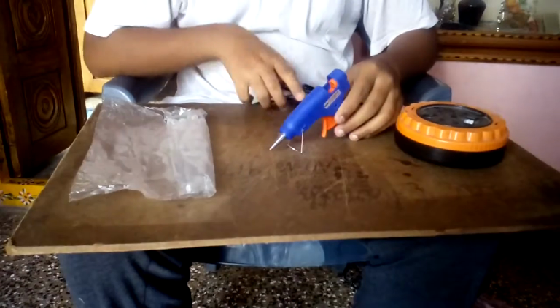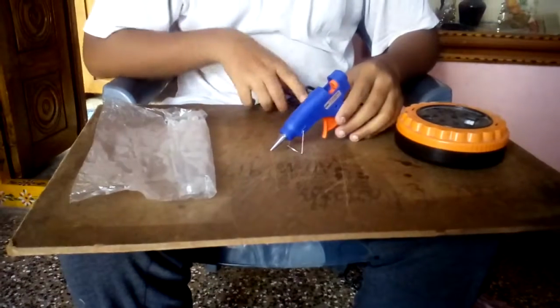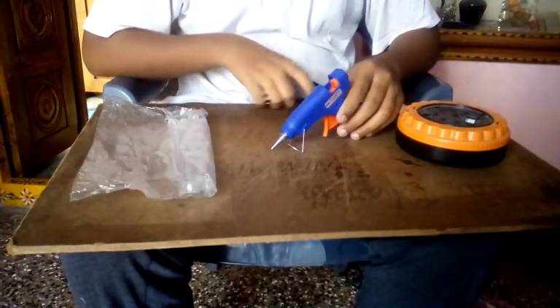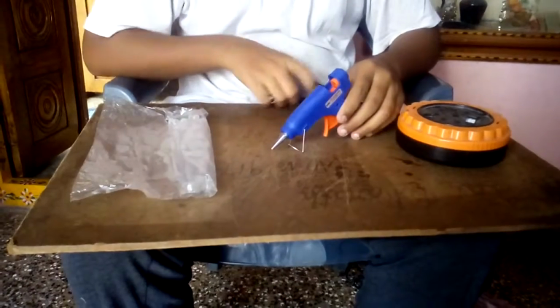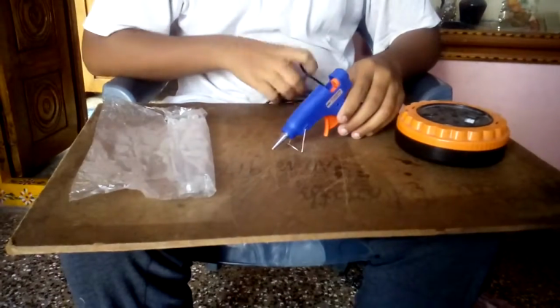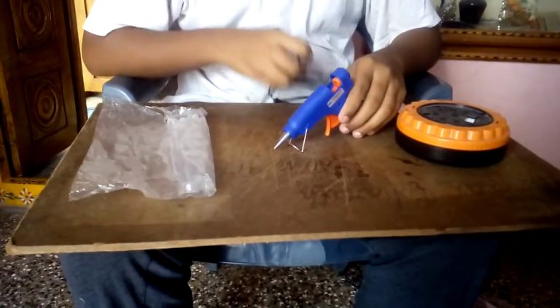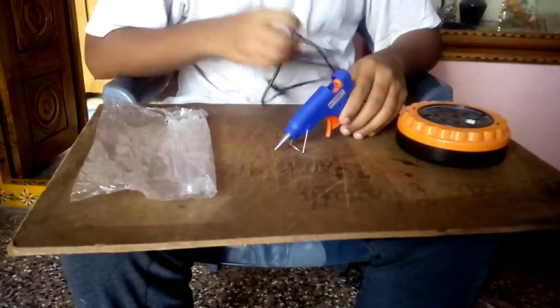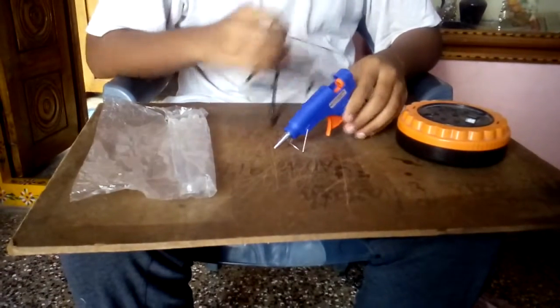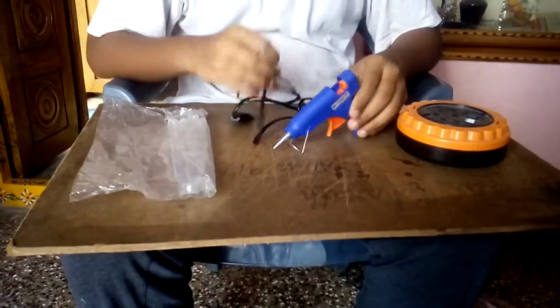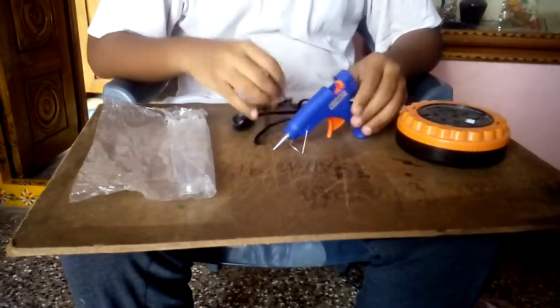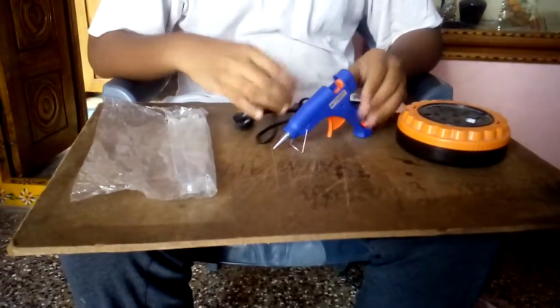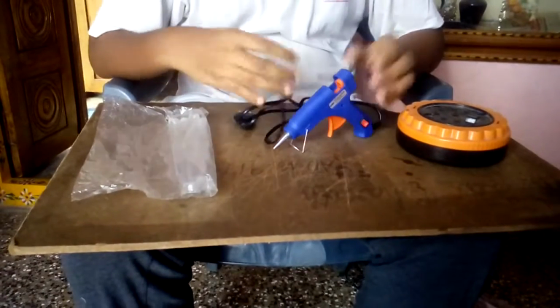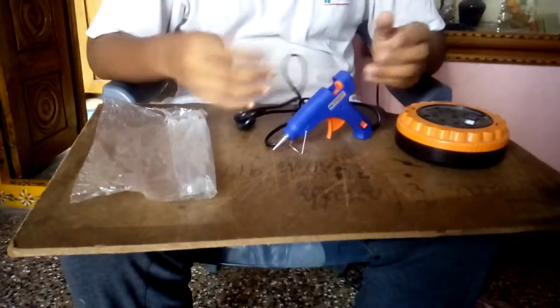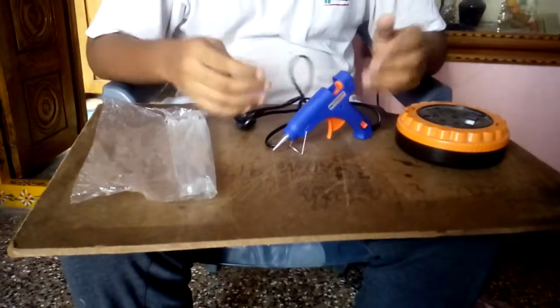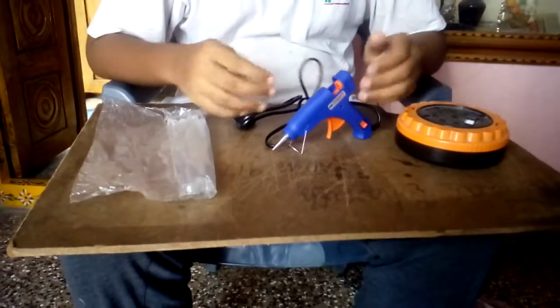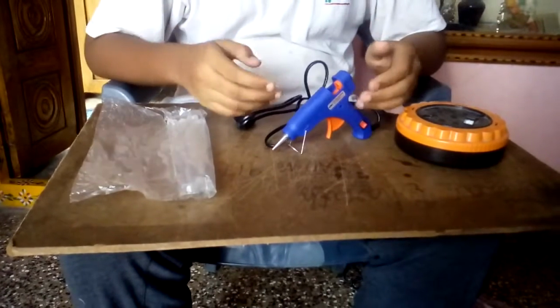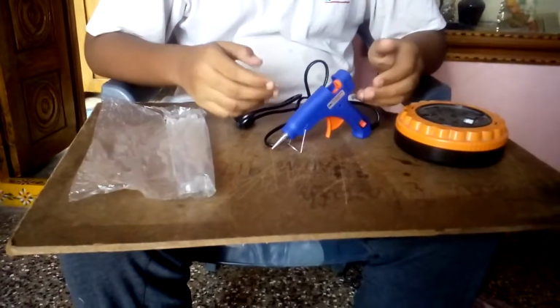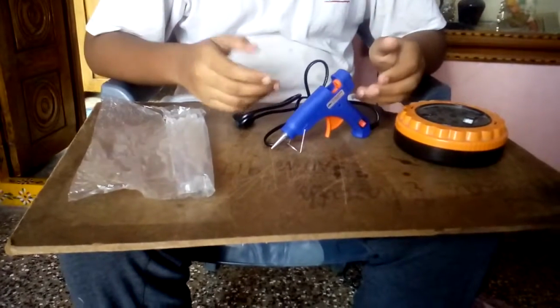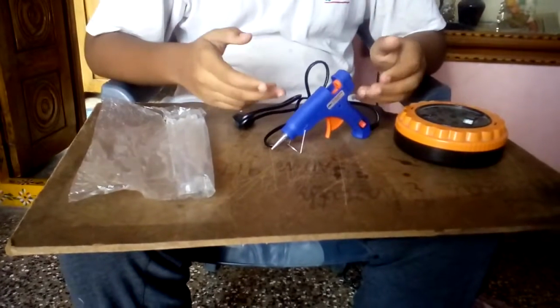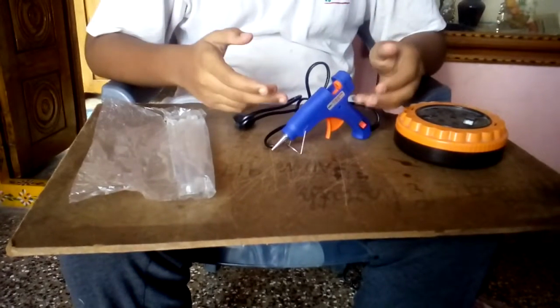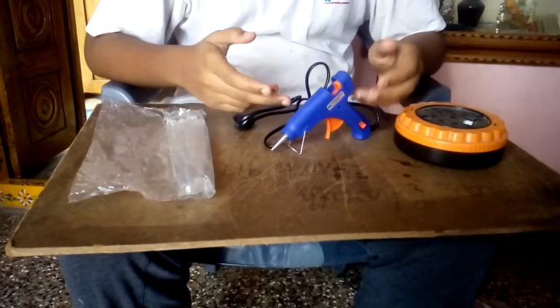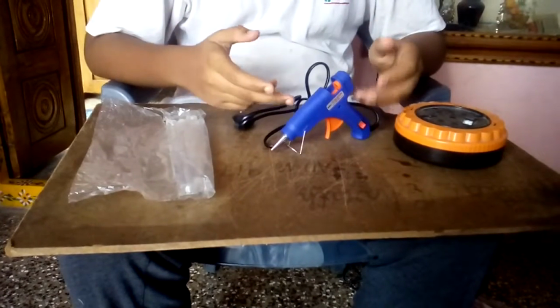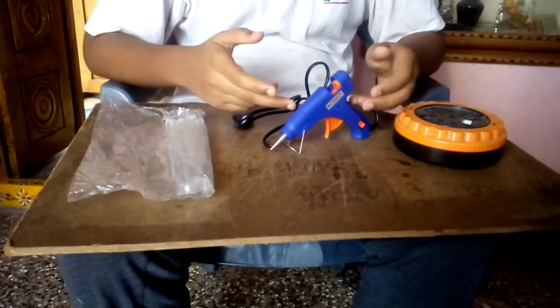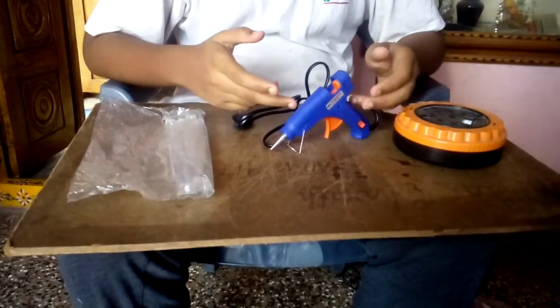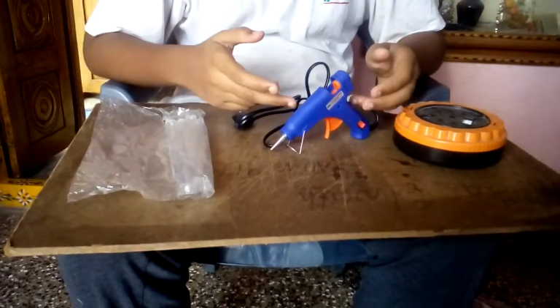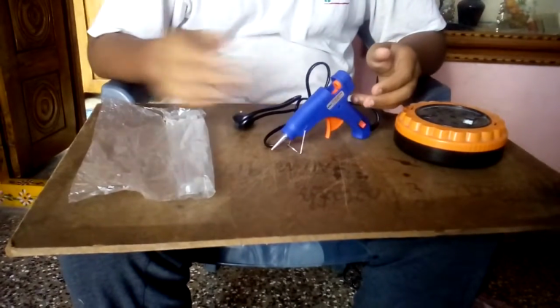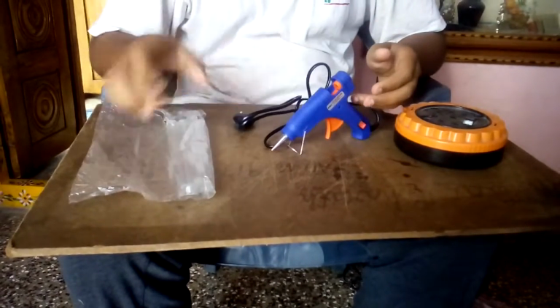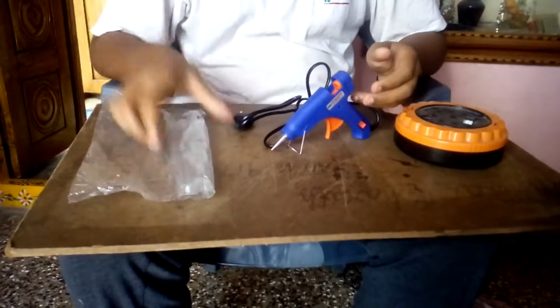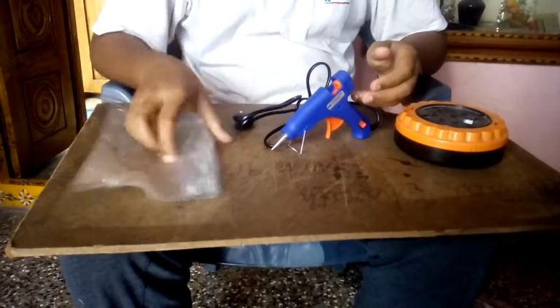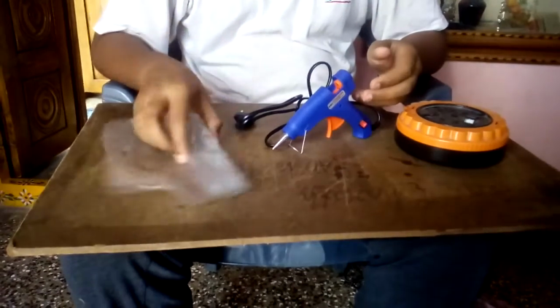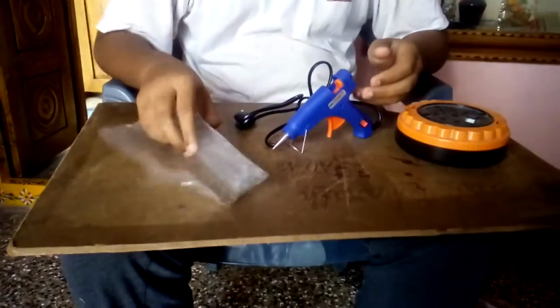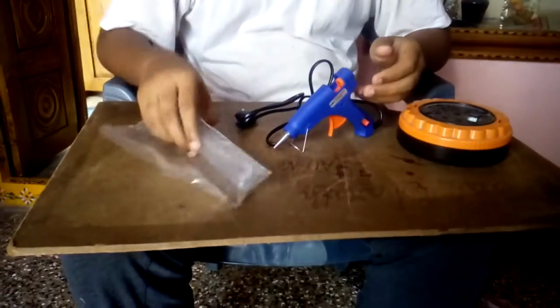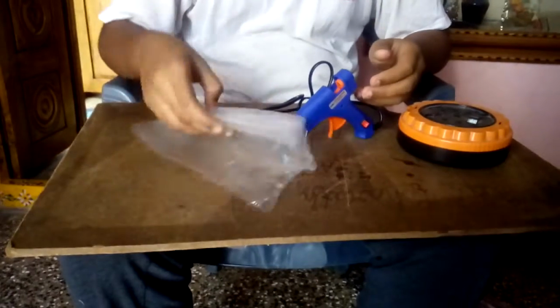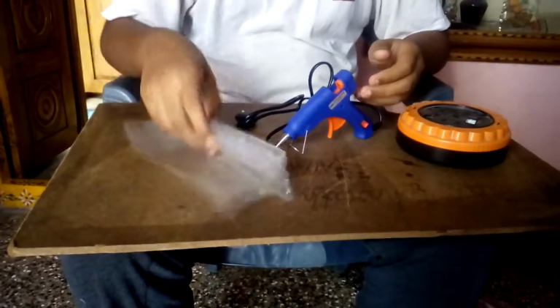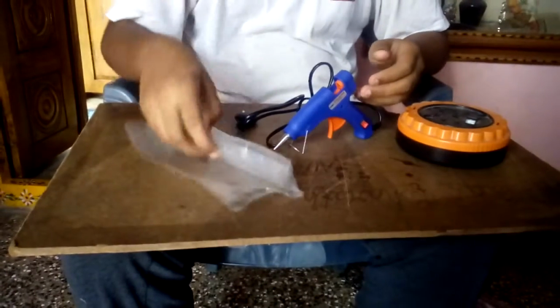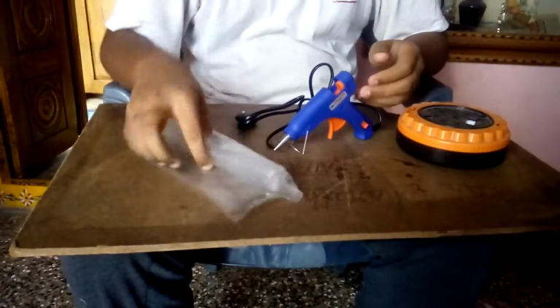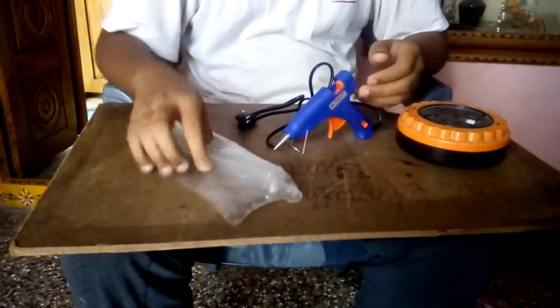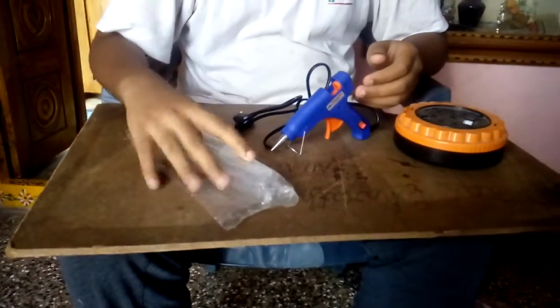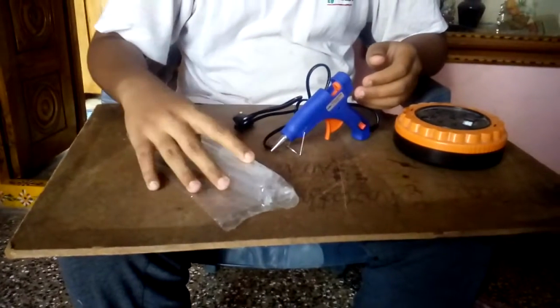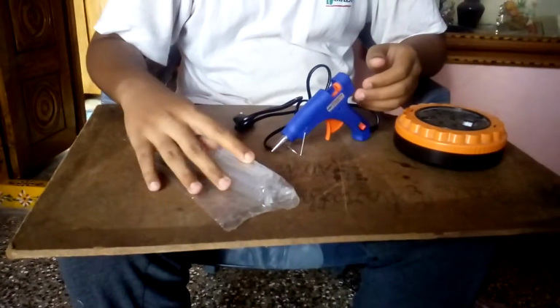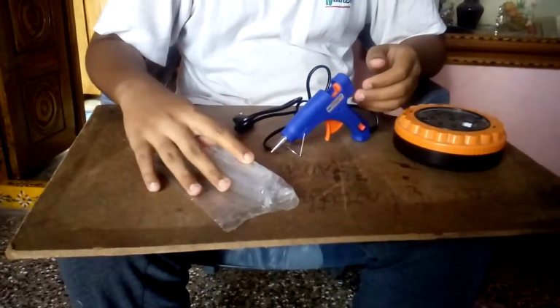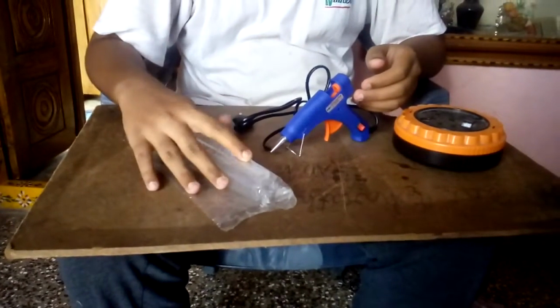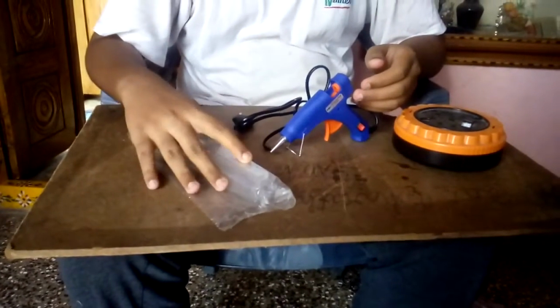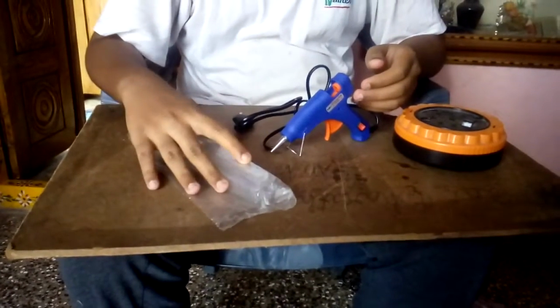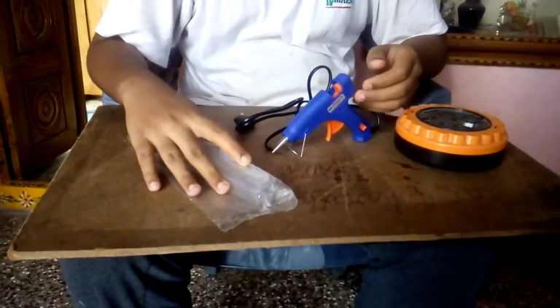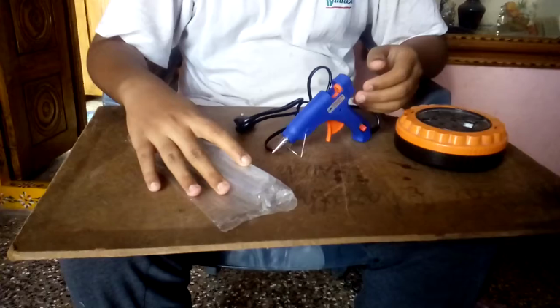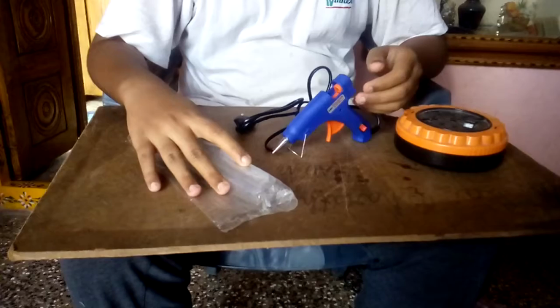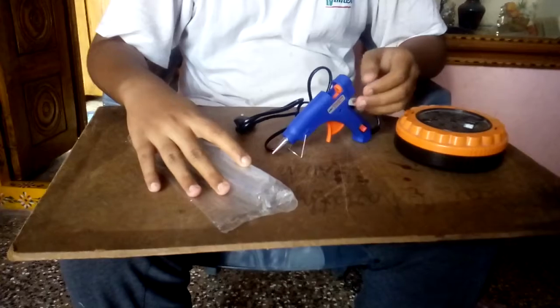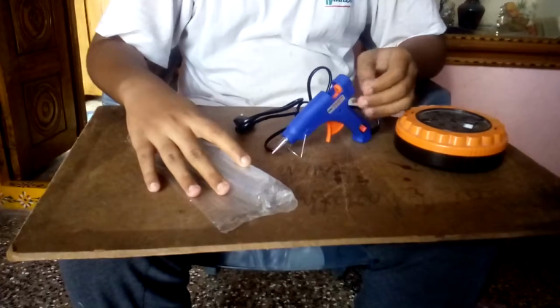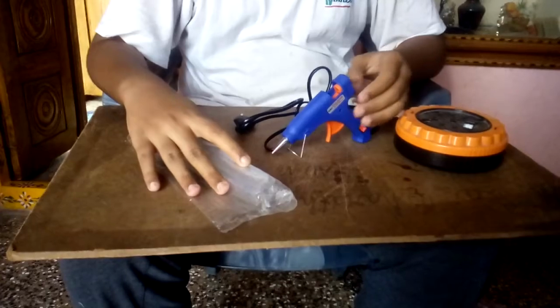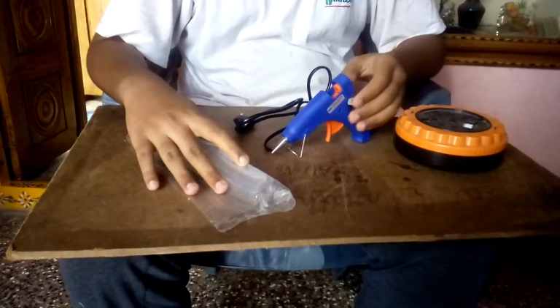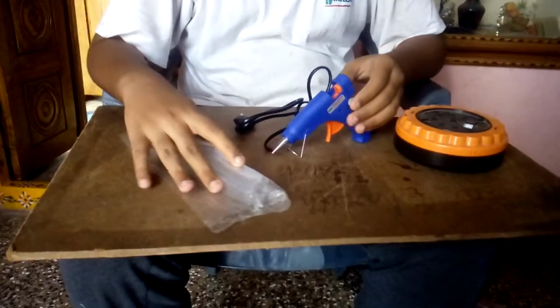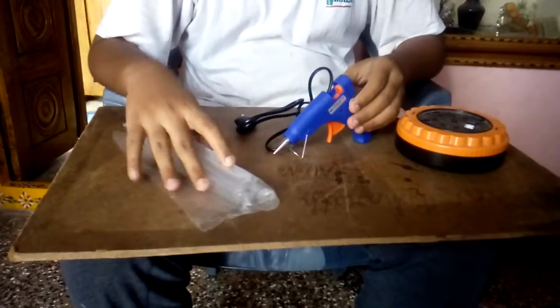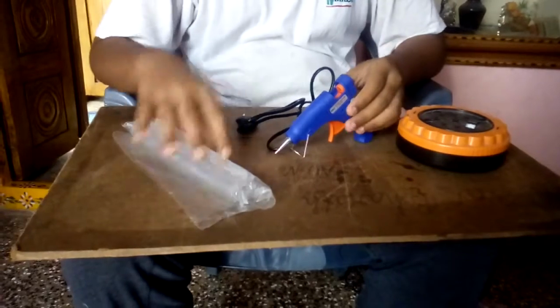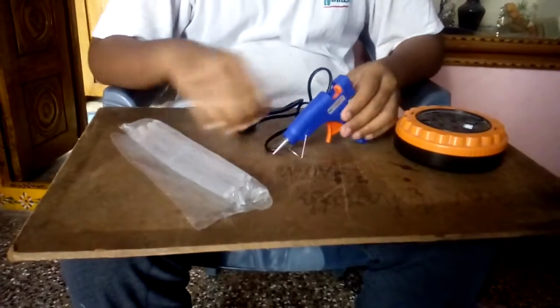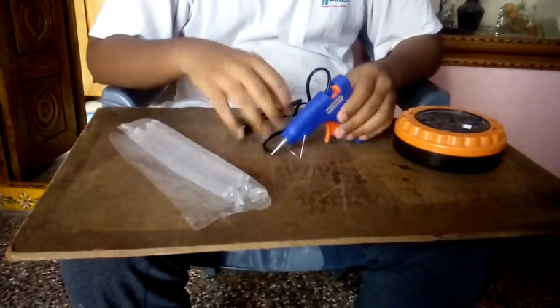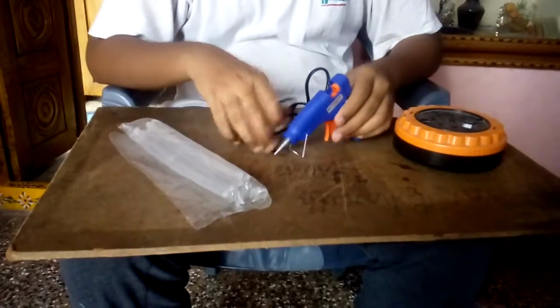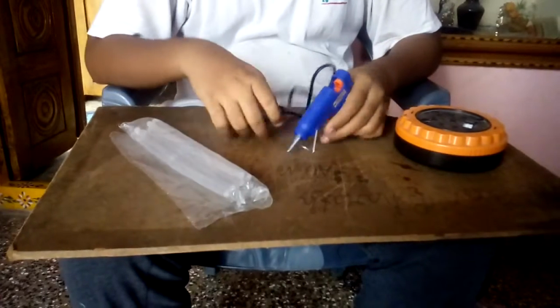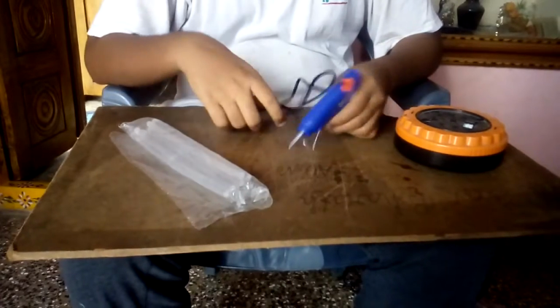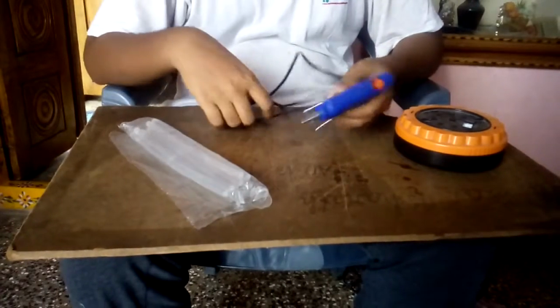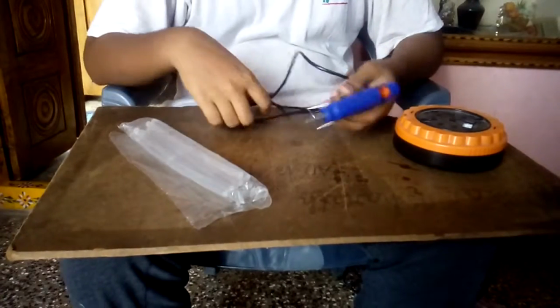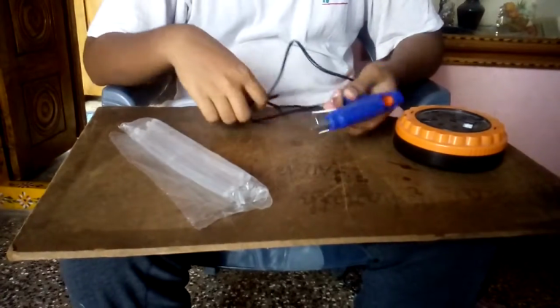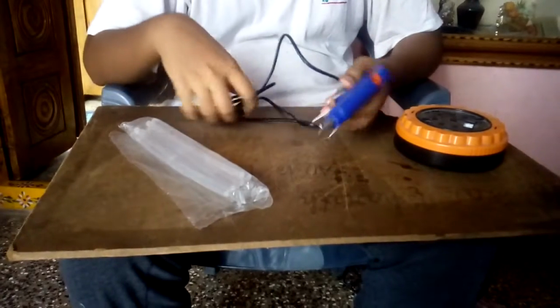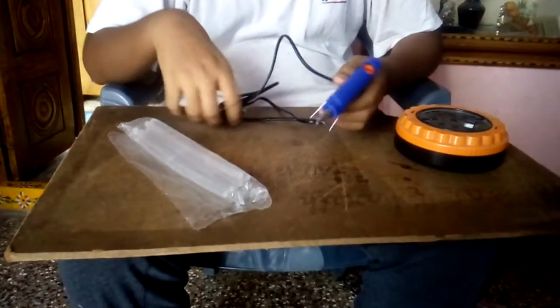I brought it for 190 rupees, and this 10 glue sticks at 80 rupees. Now test.